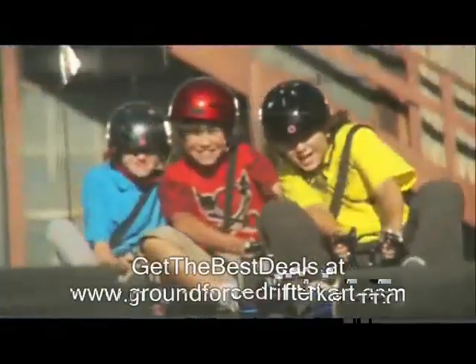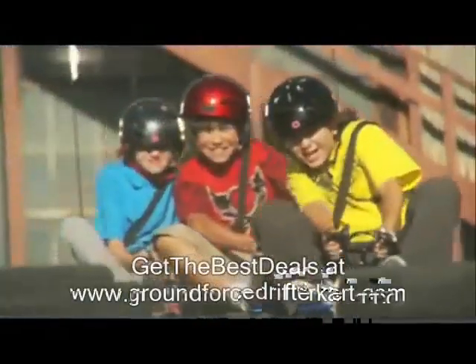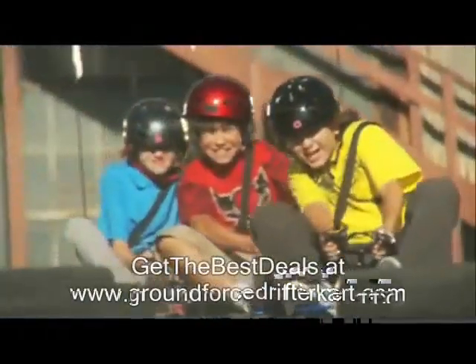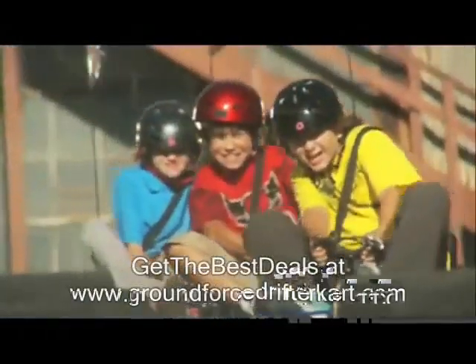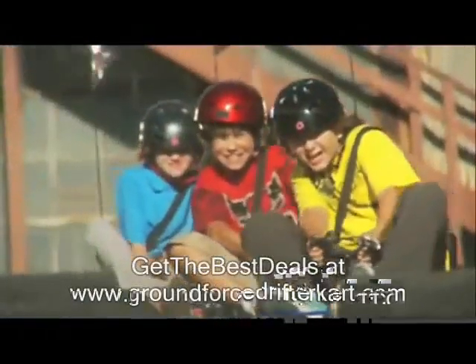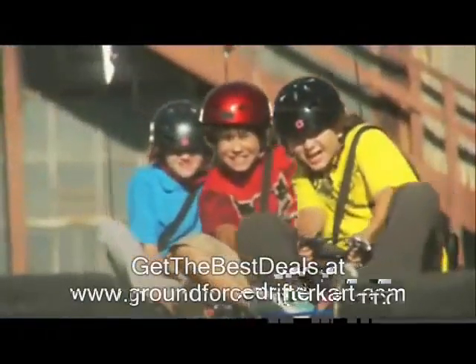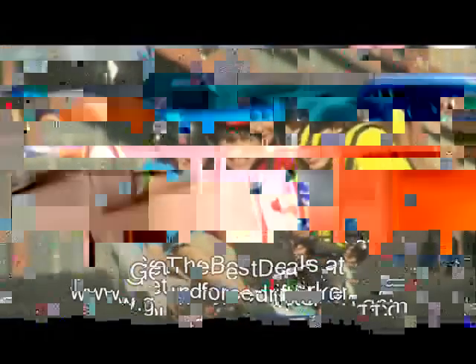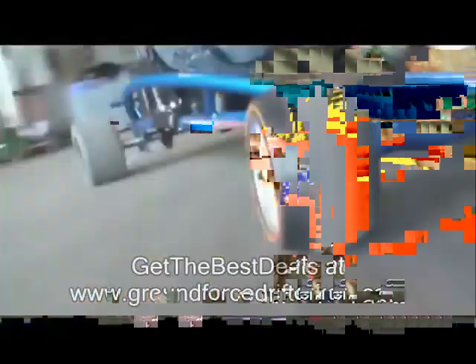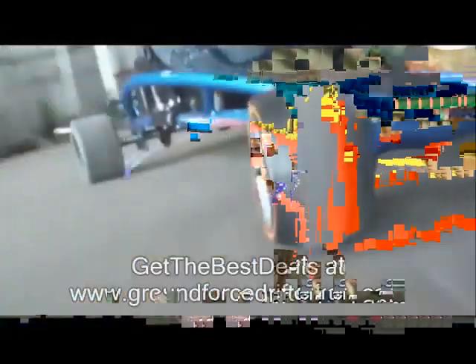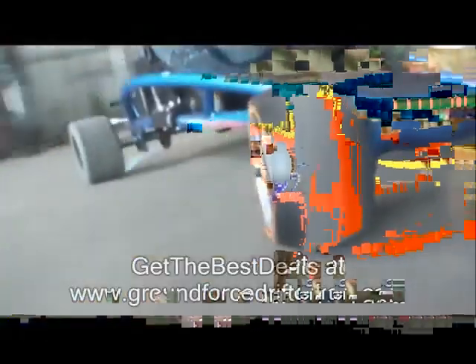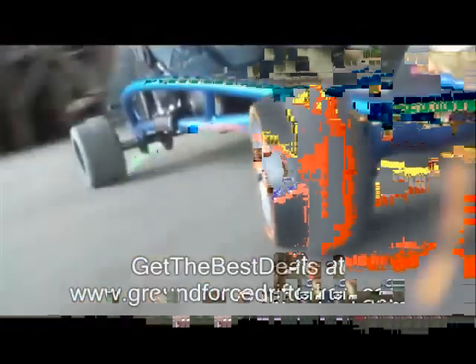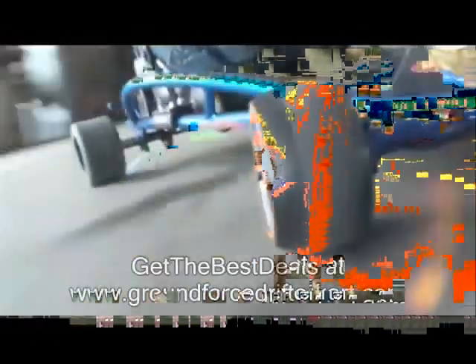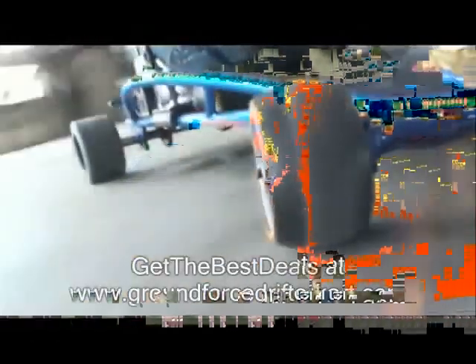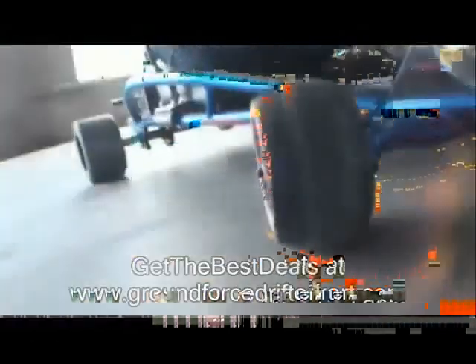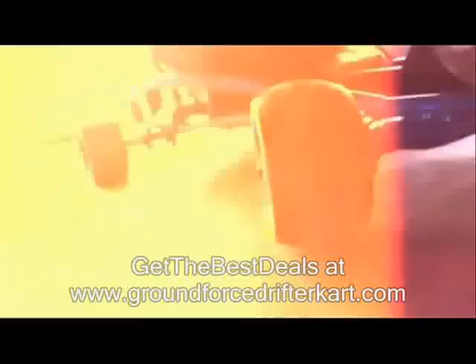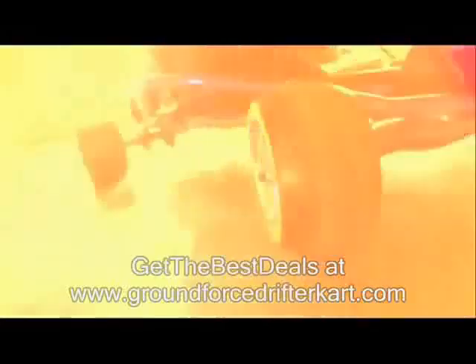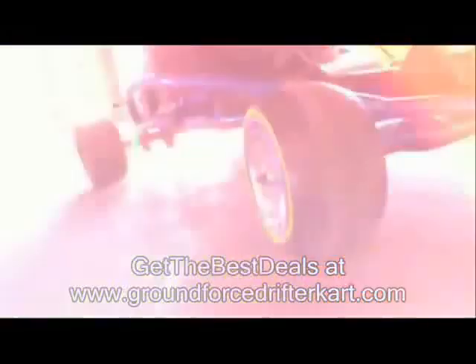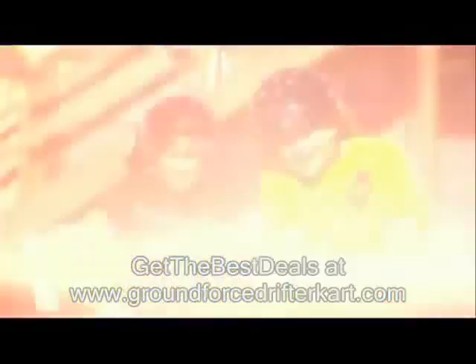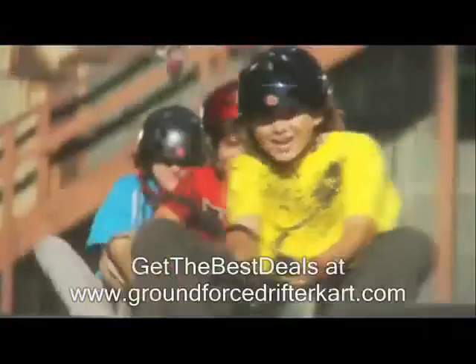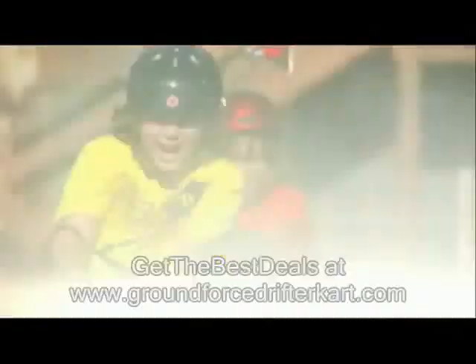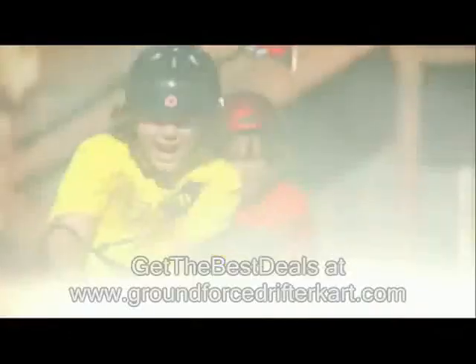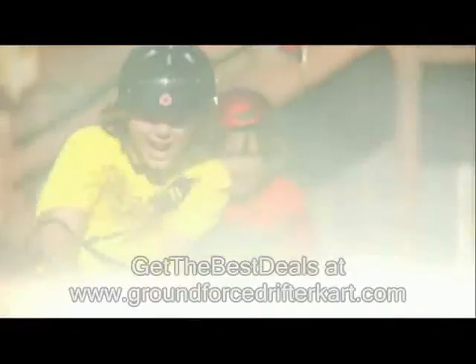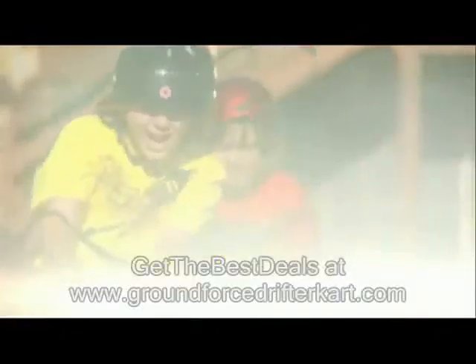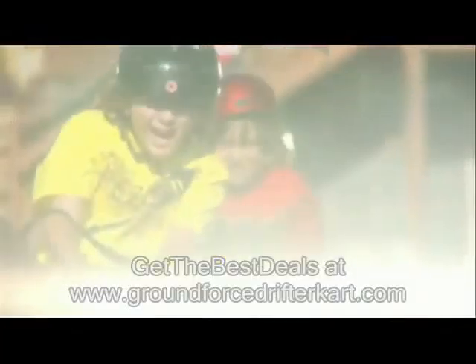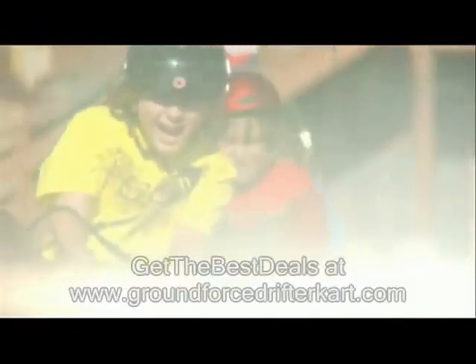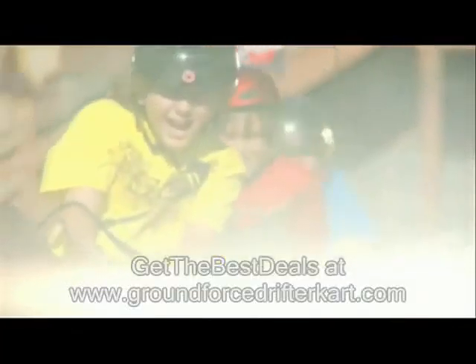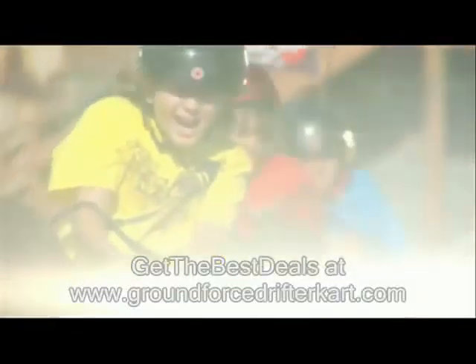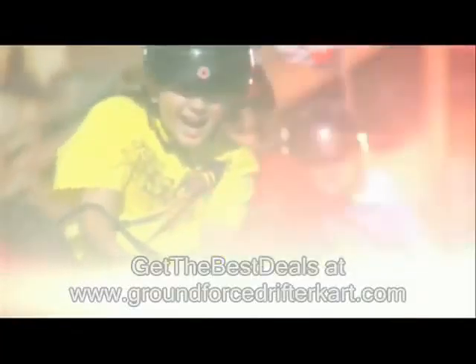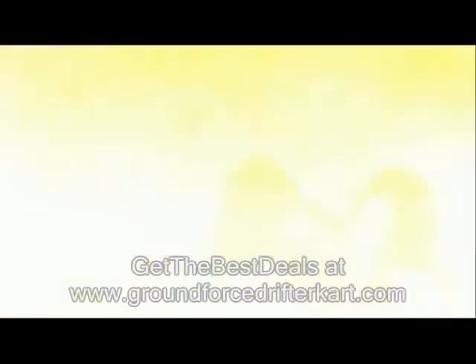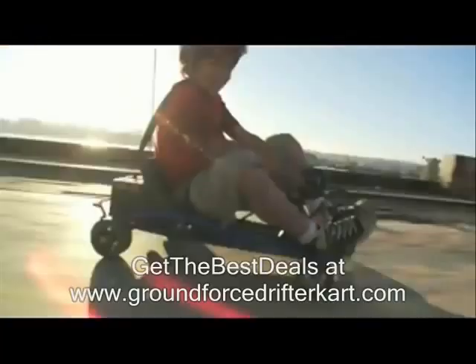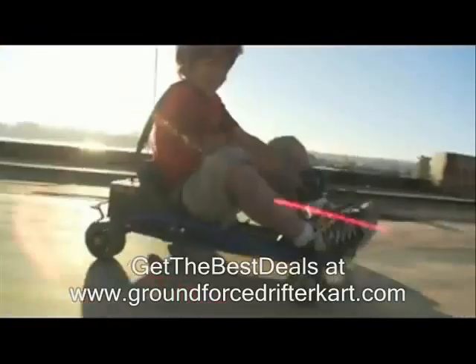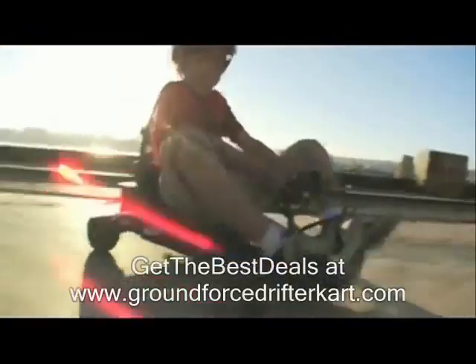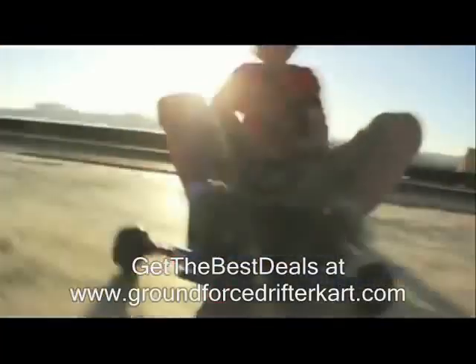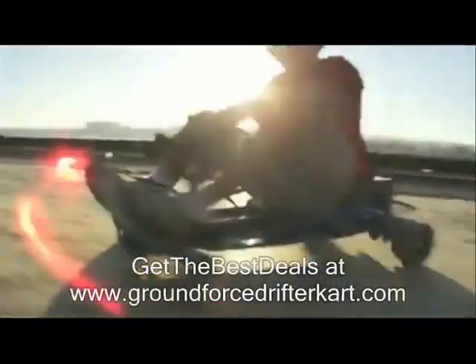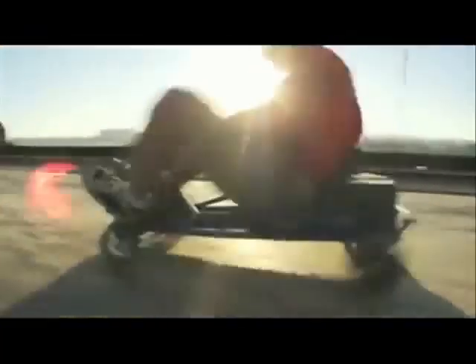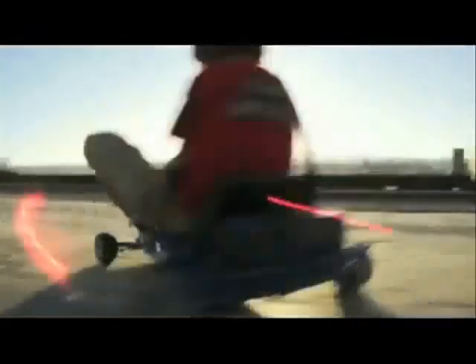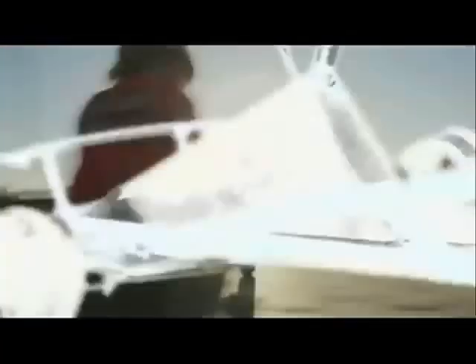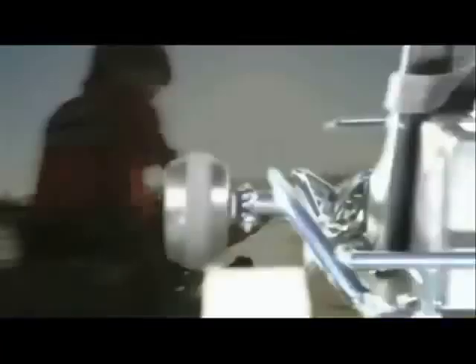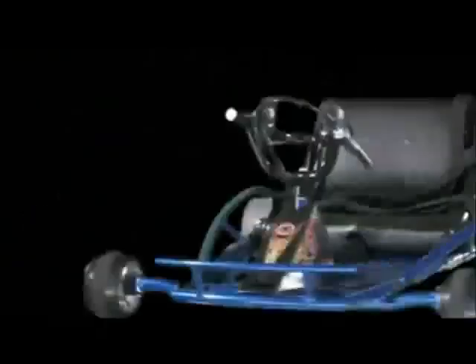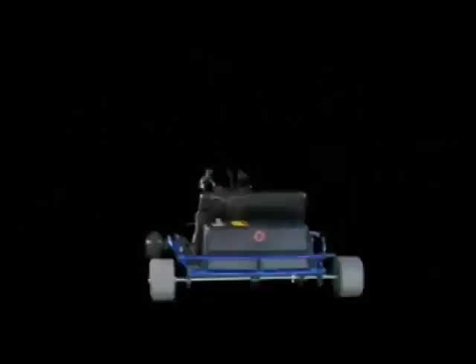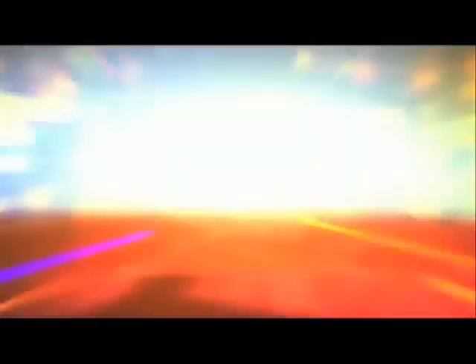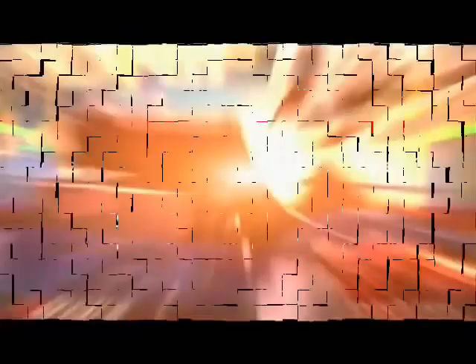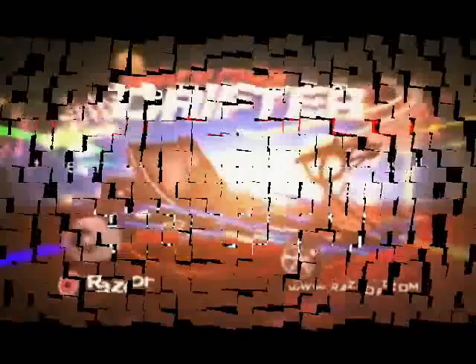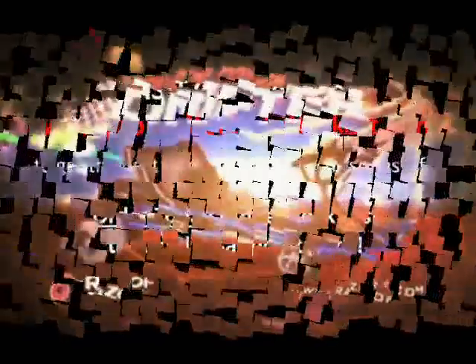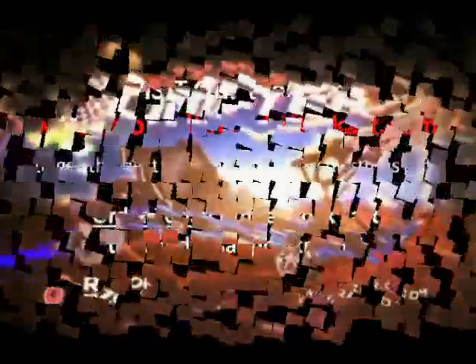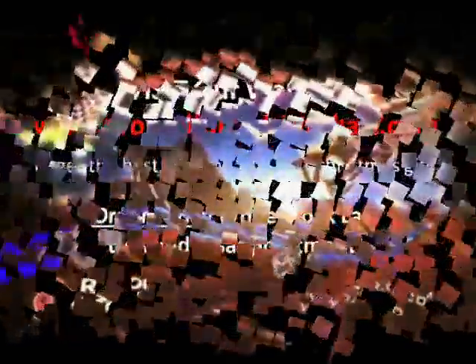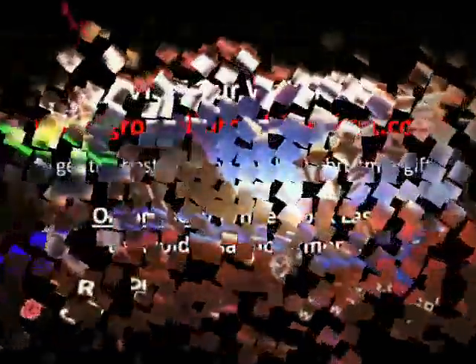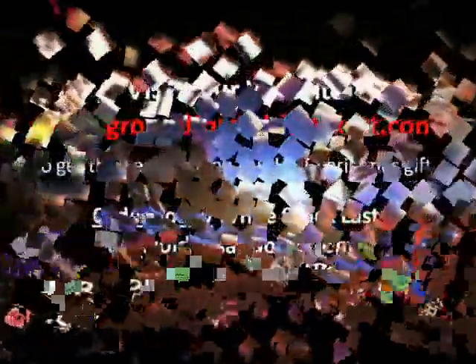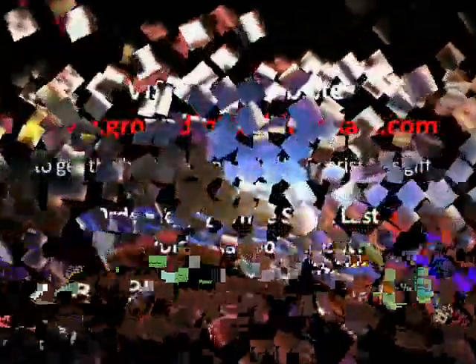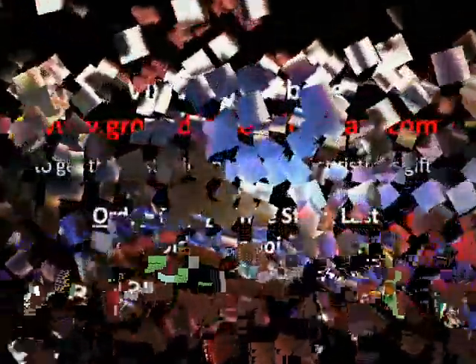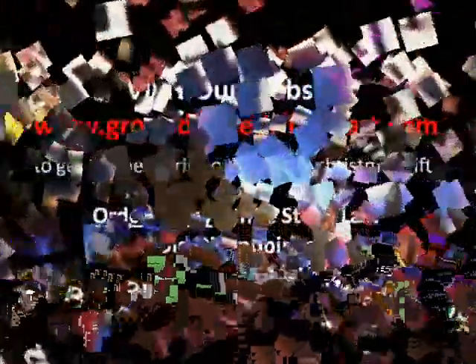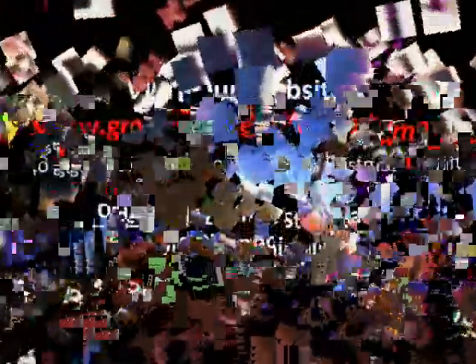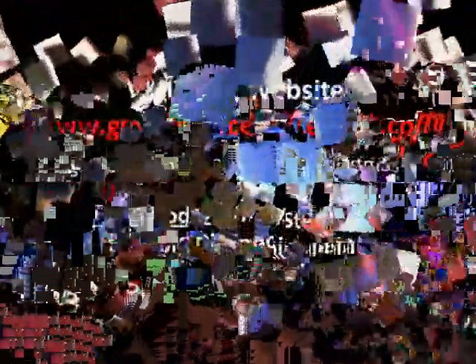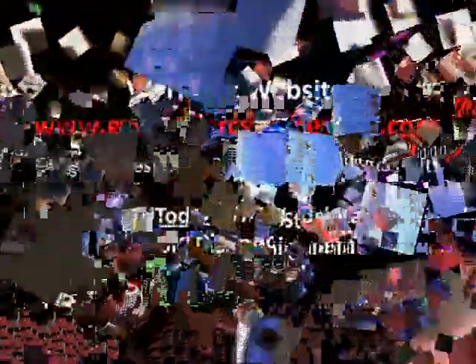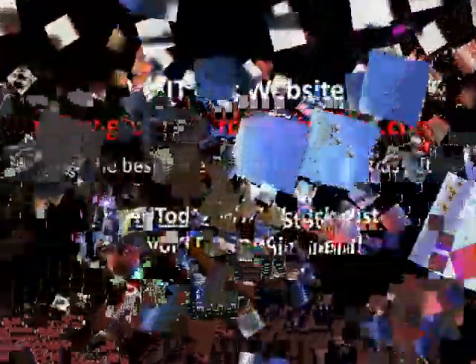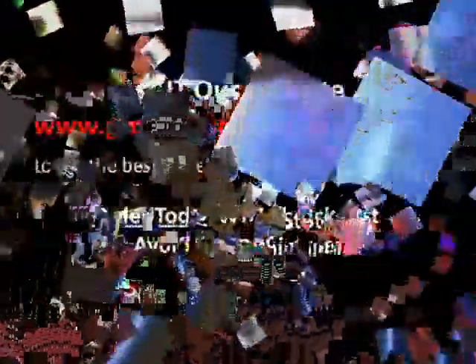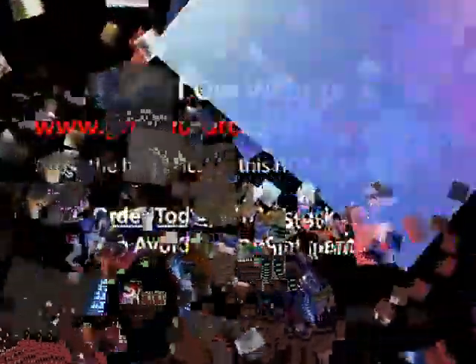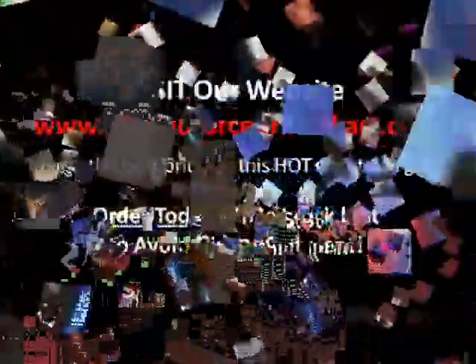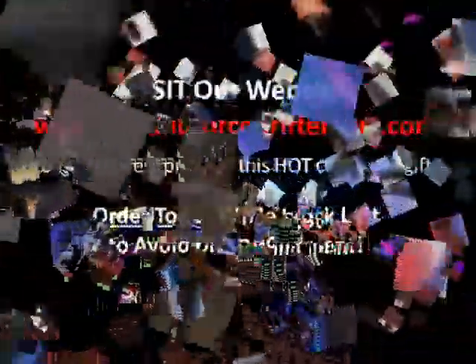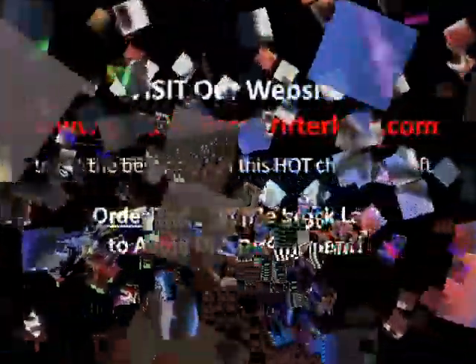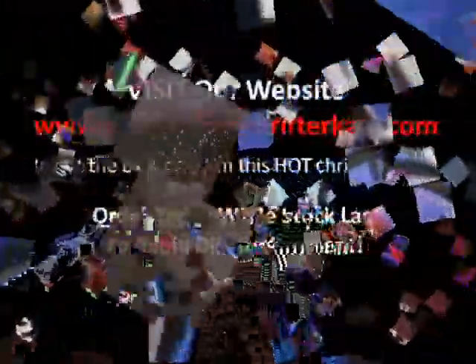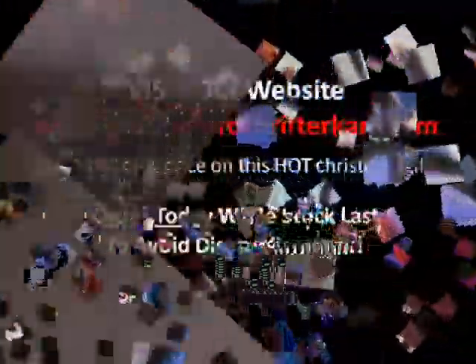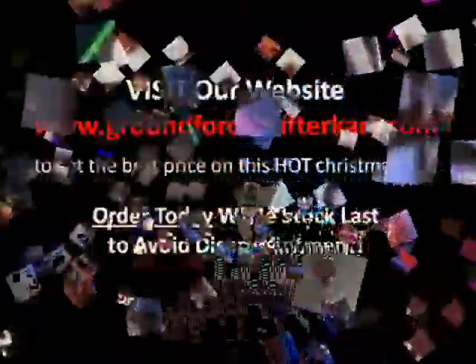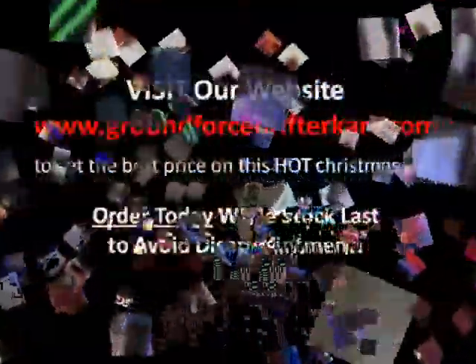Super Fast, Super Furious, Super Fun. The all-new Ground Force Drifter from Razor.